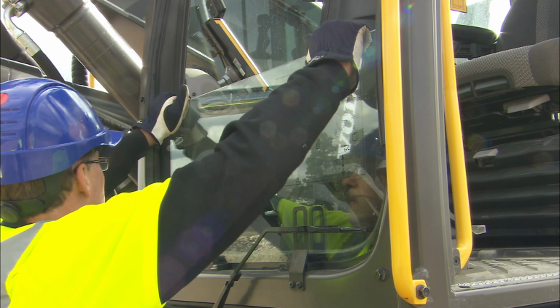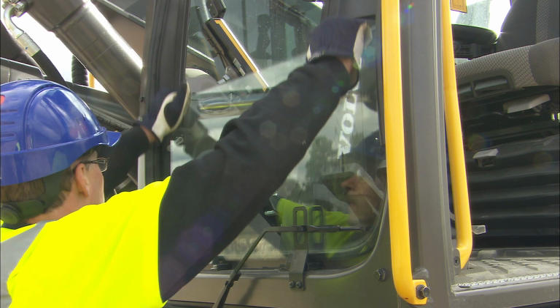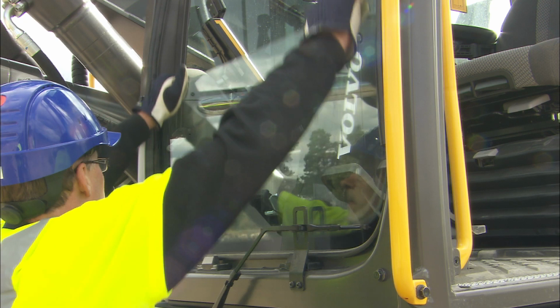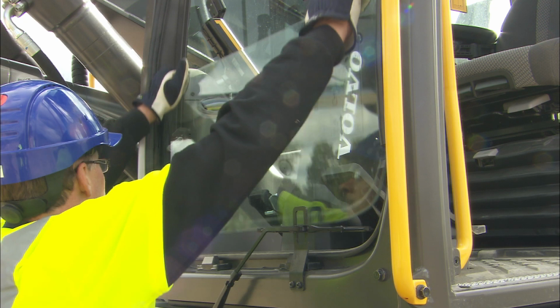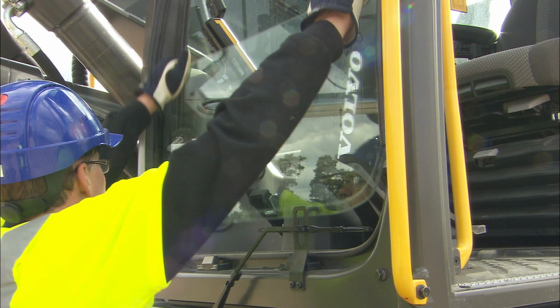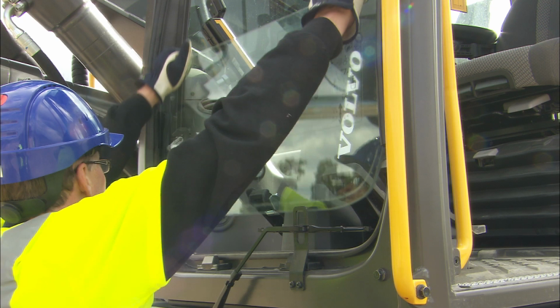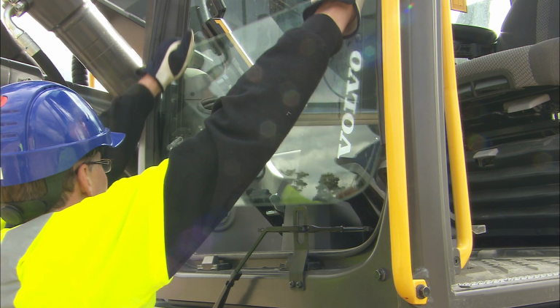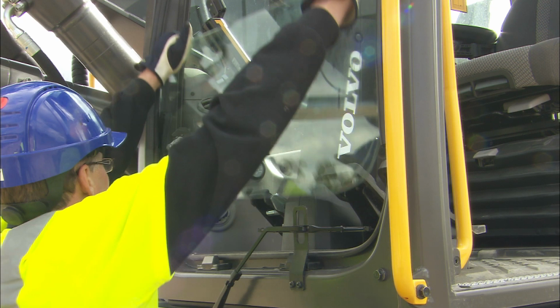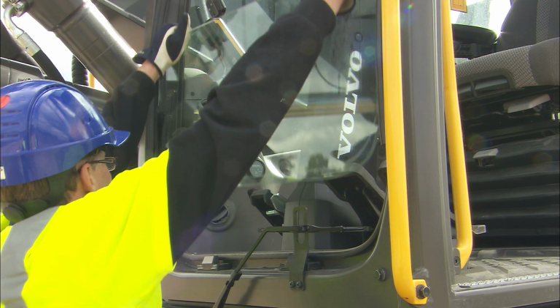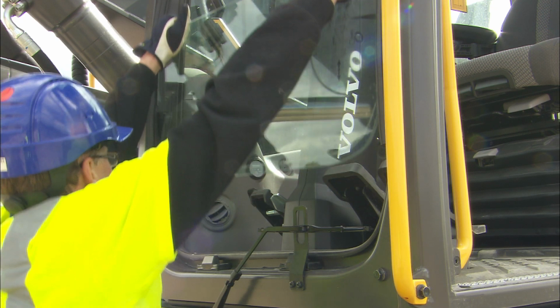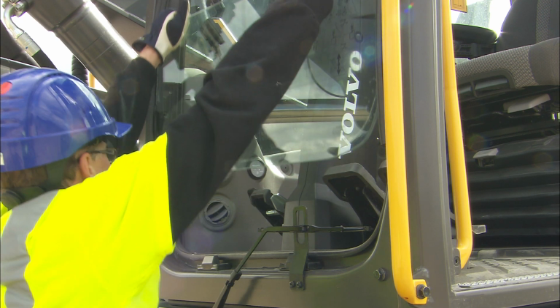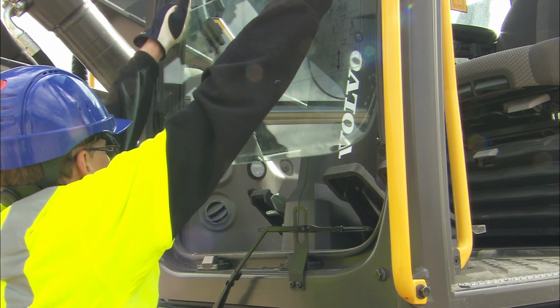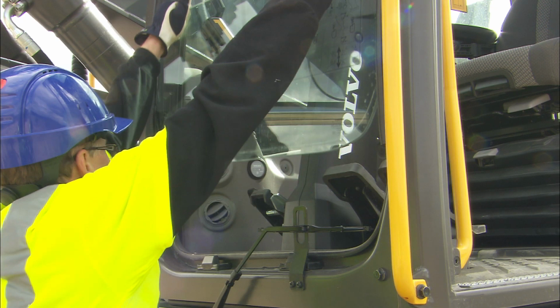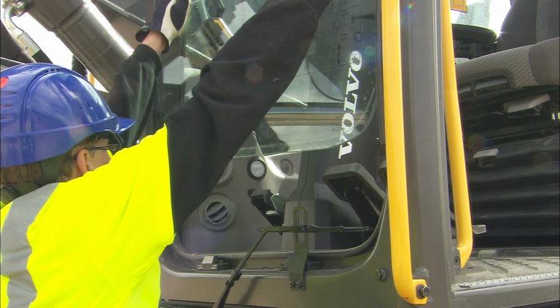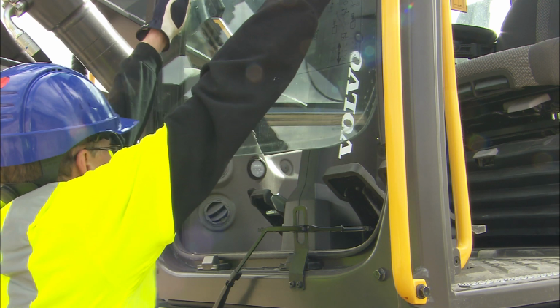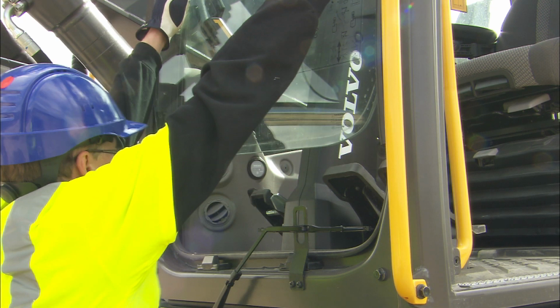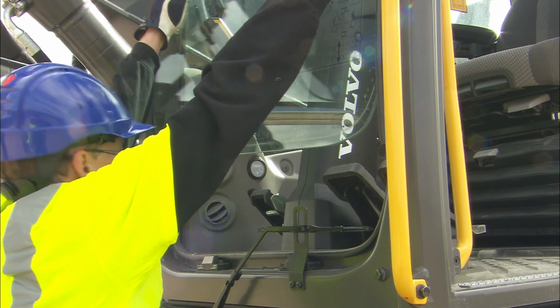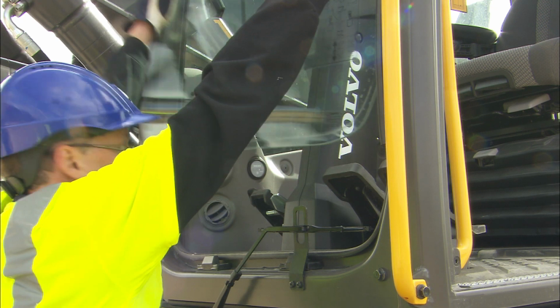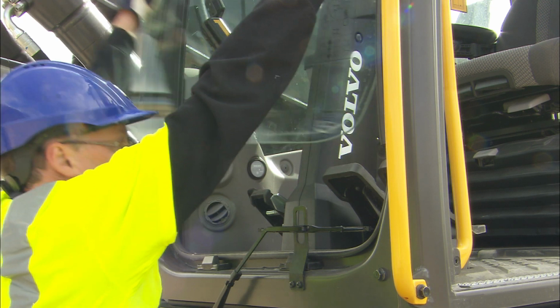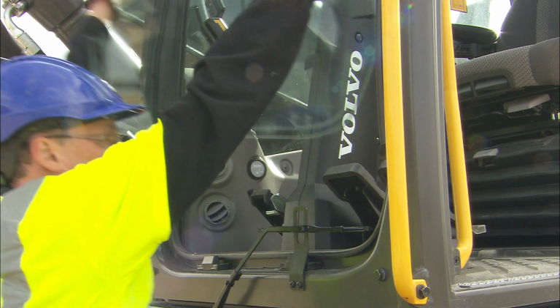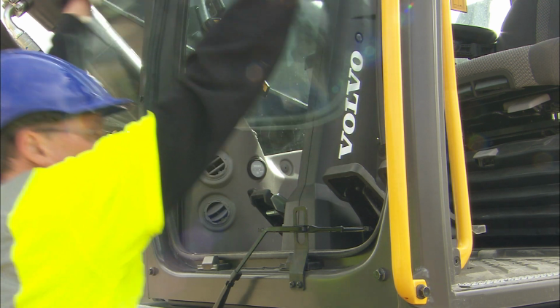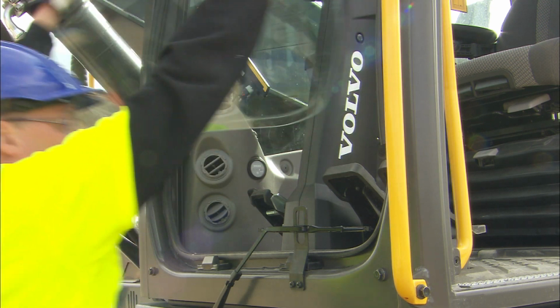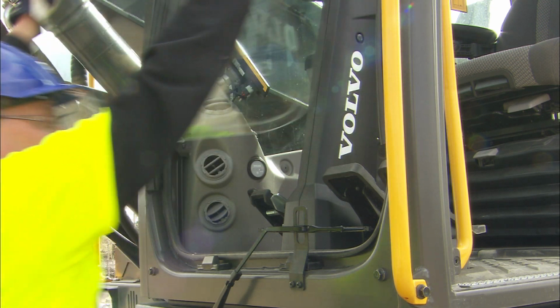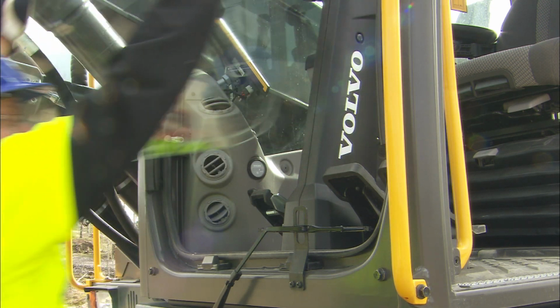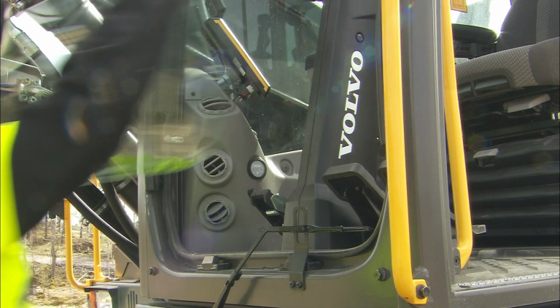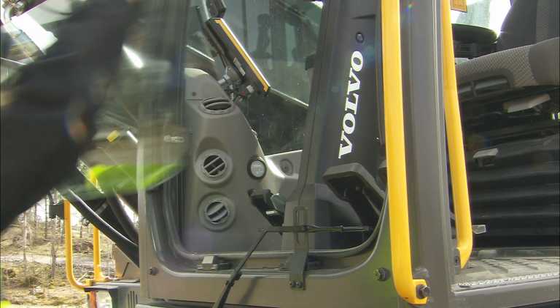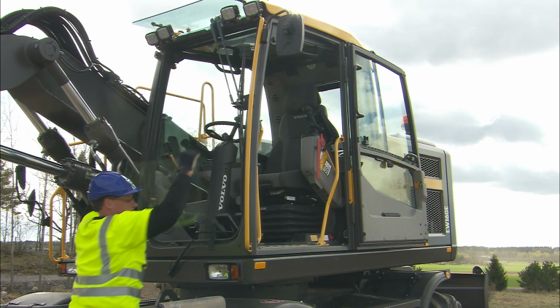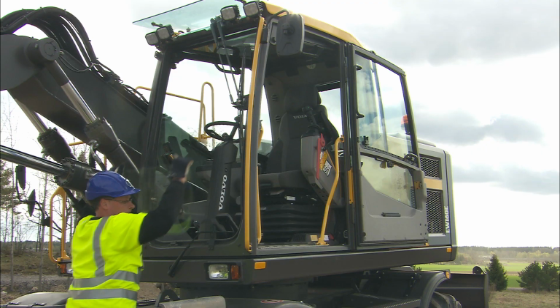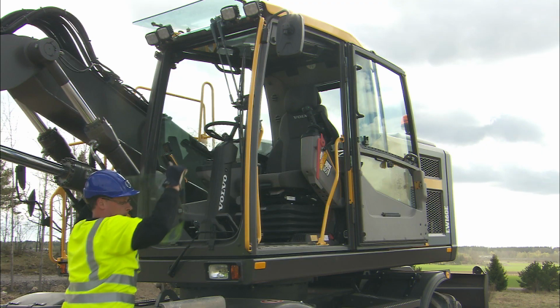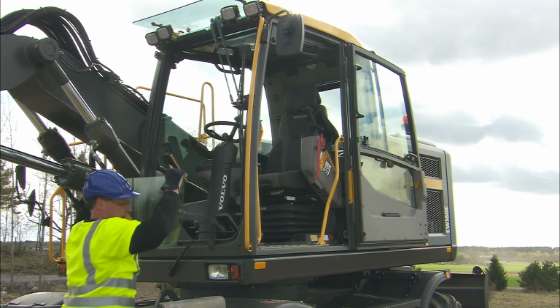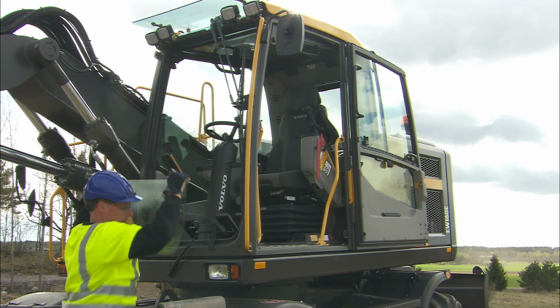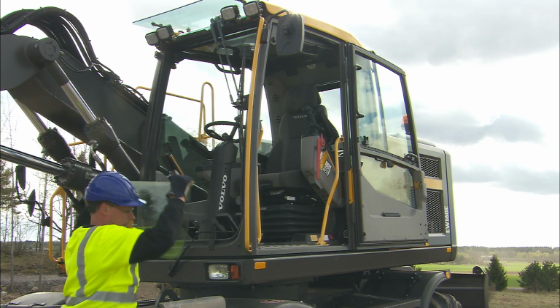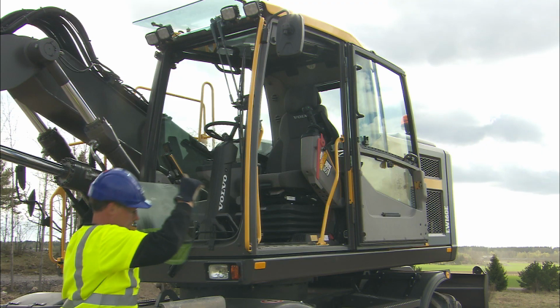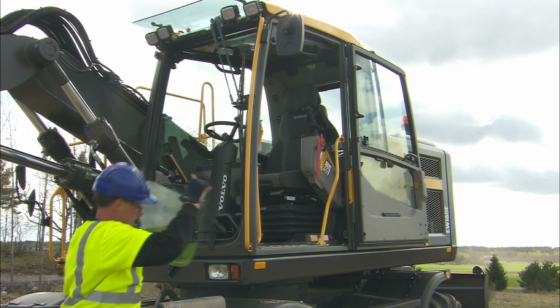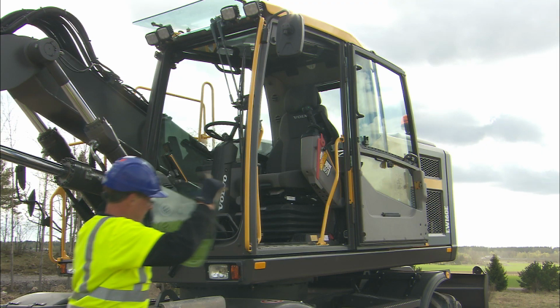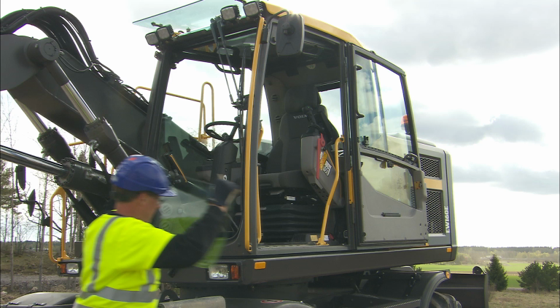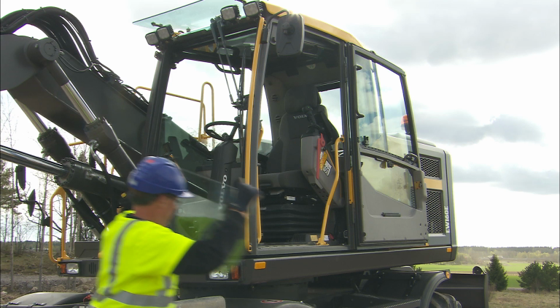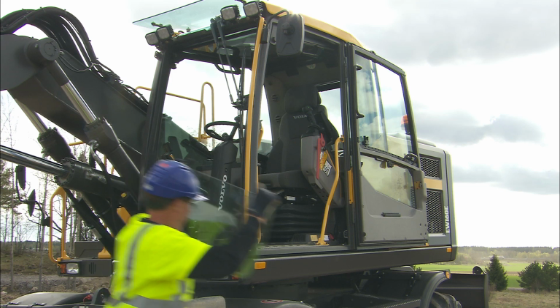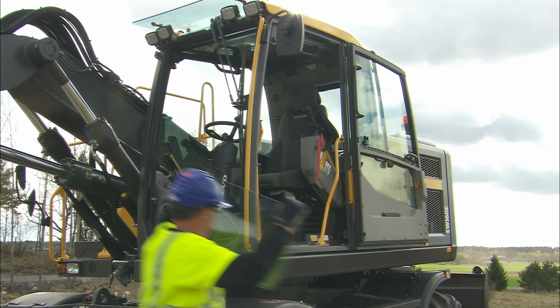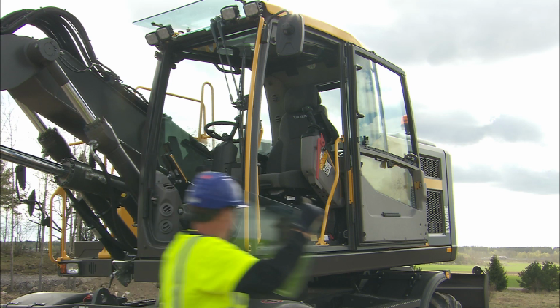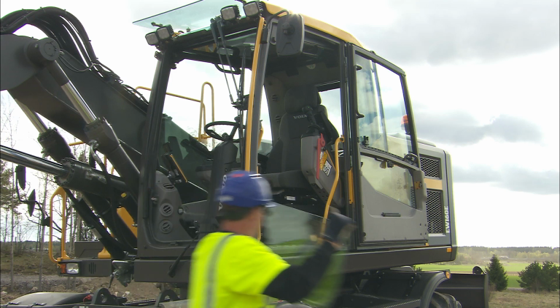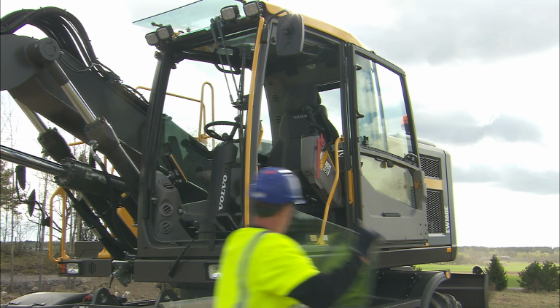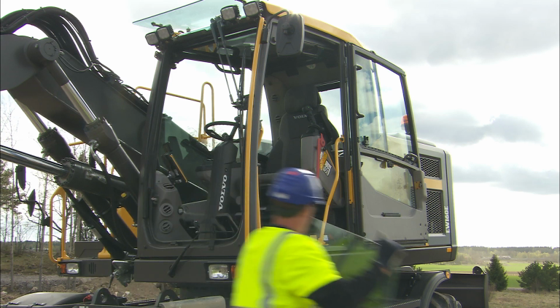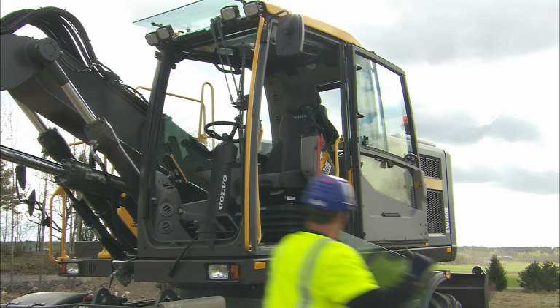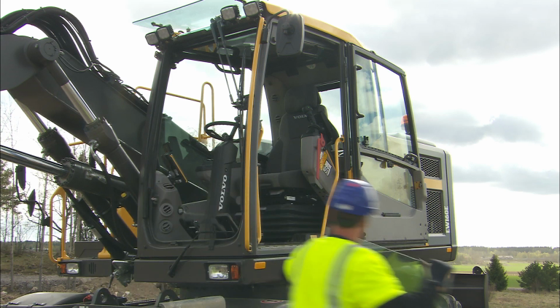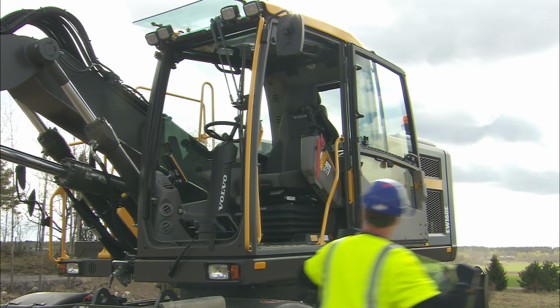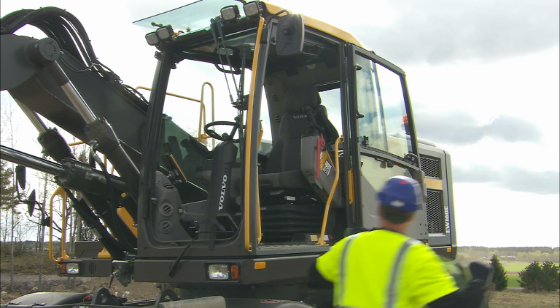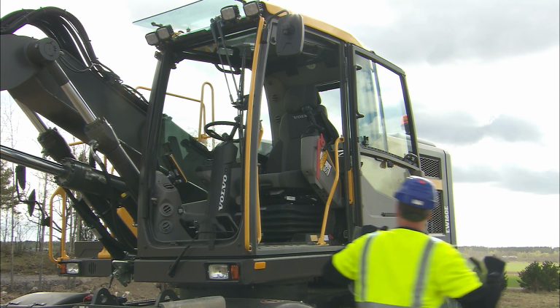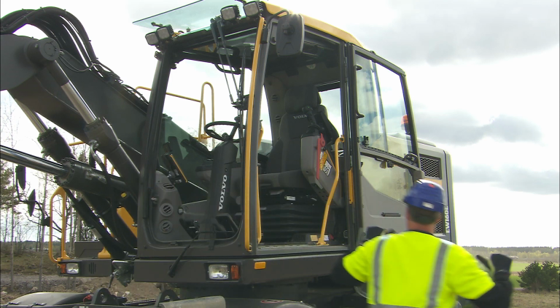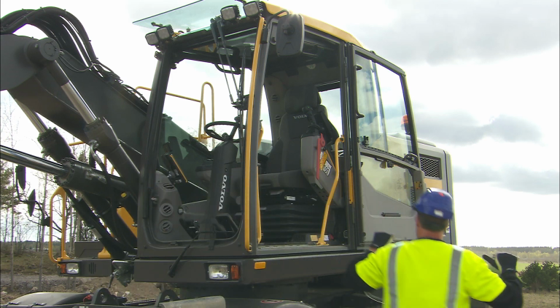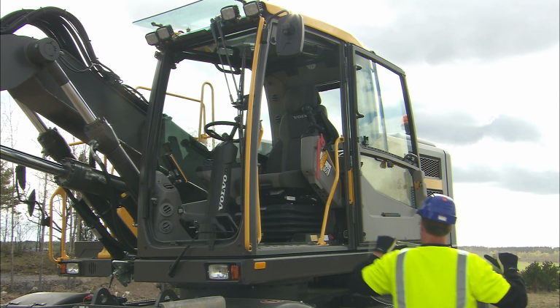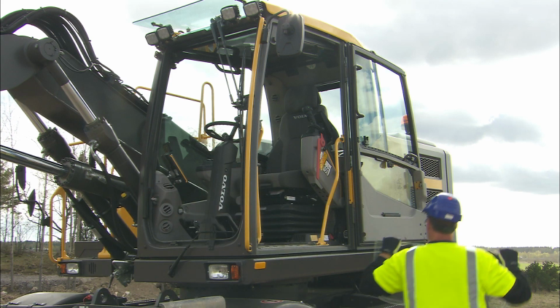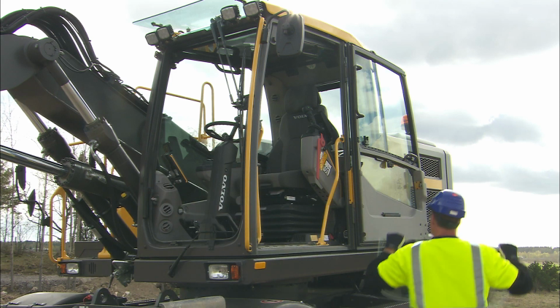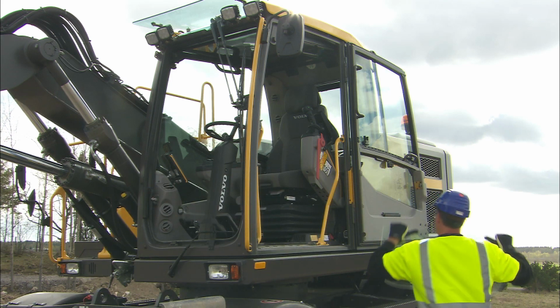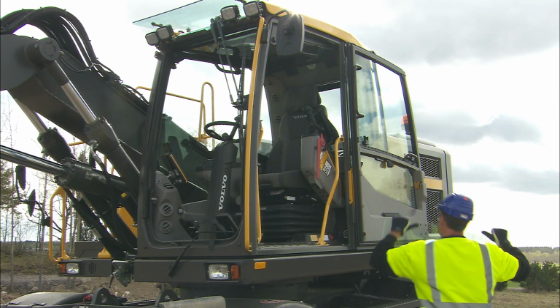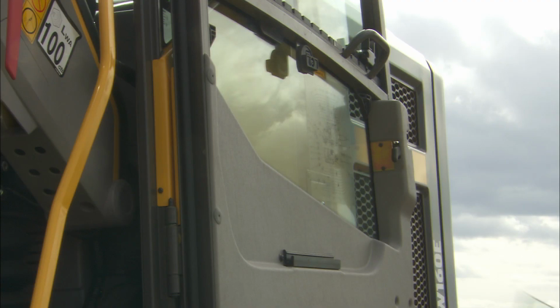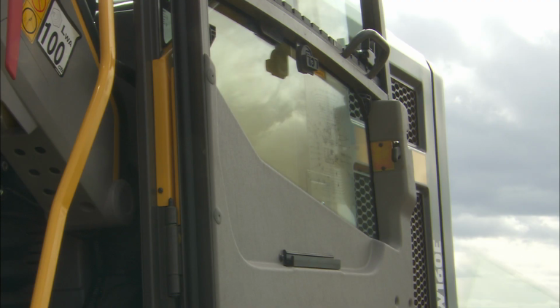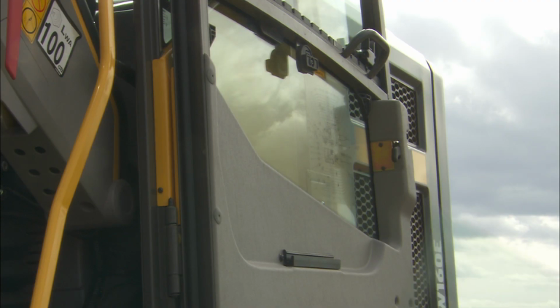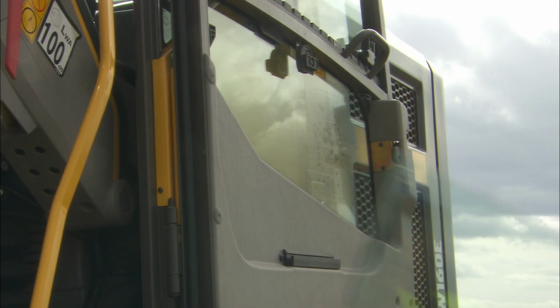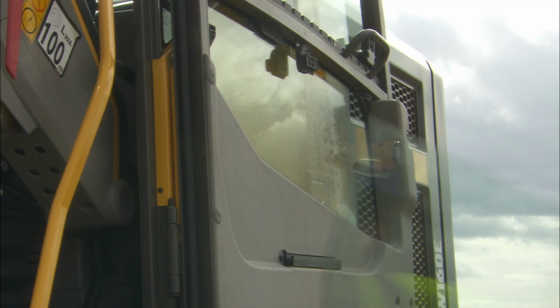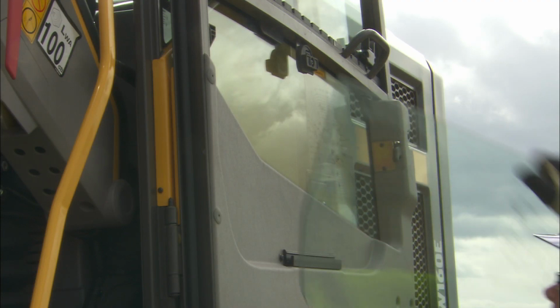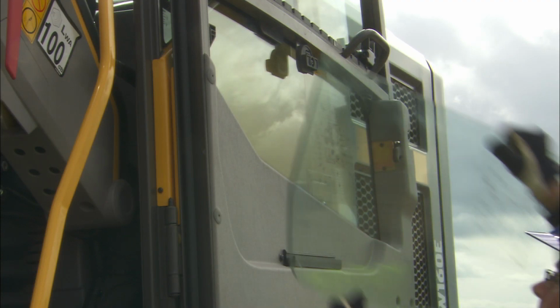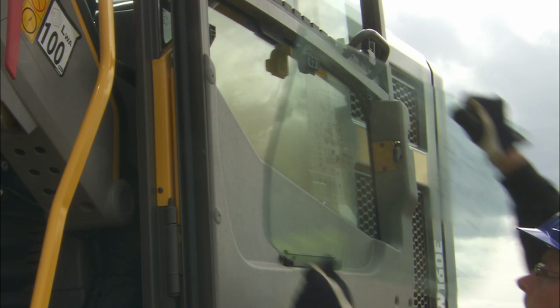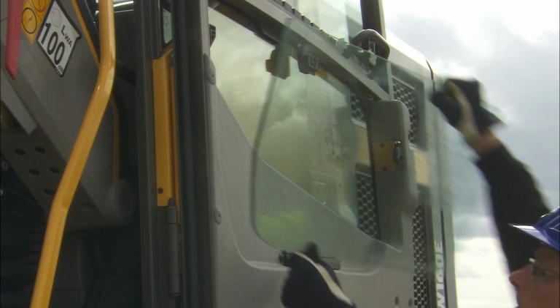When digging deeply, it's helpful to lift out the lower front screen, which can be stored in the door bracket.